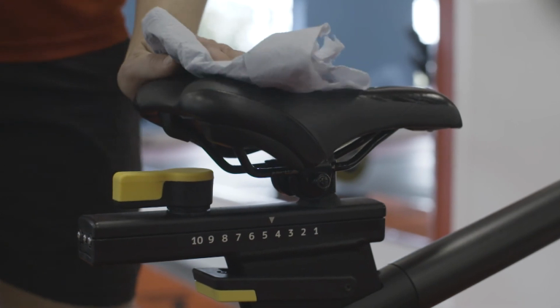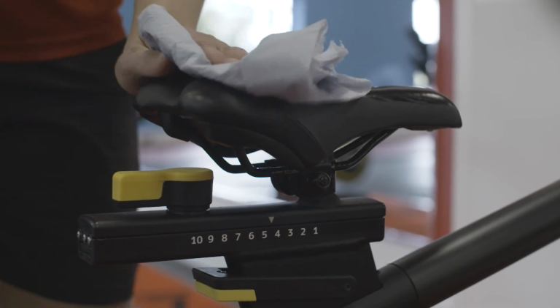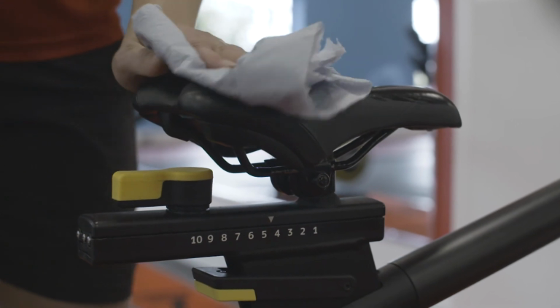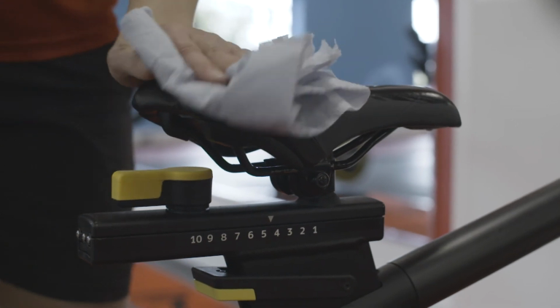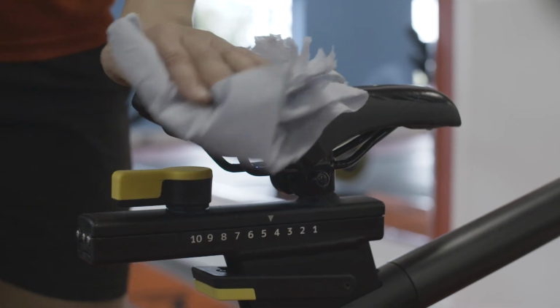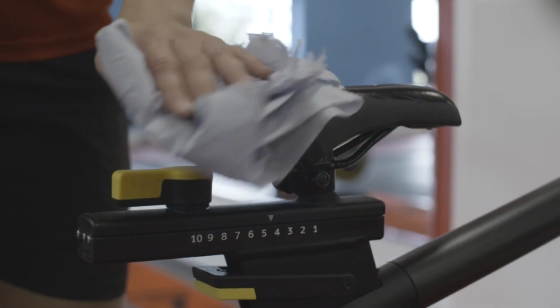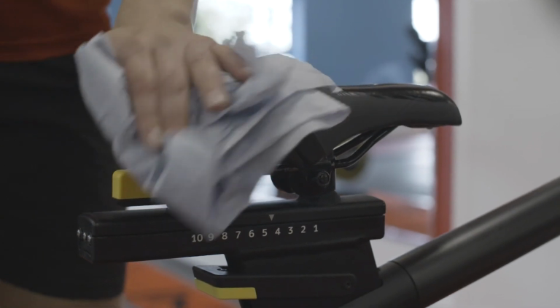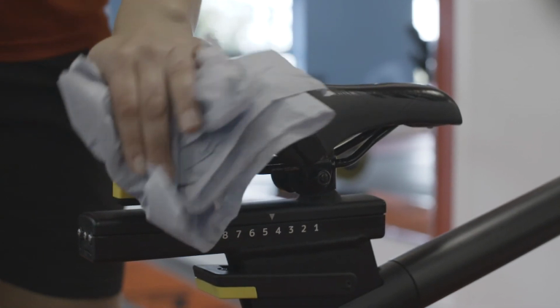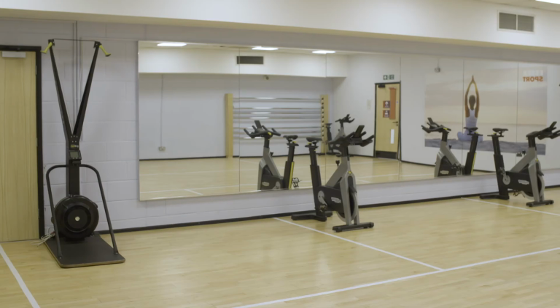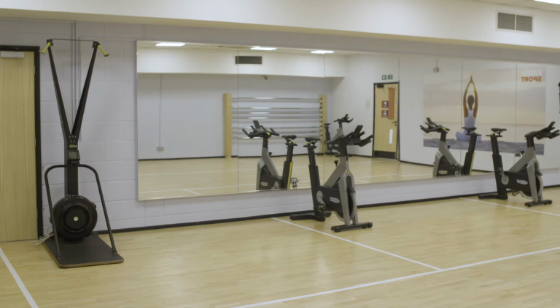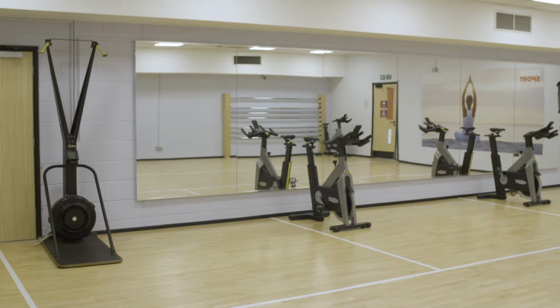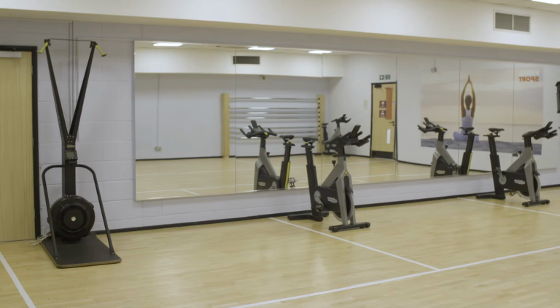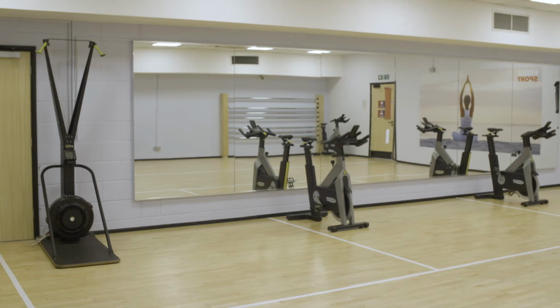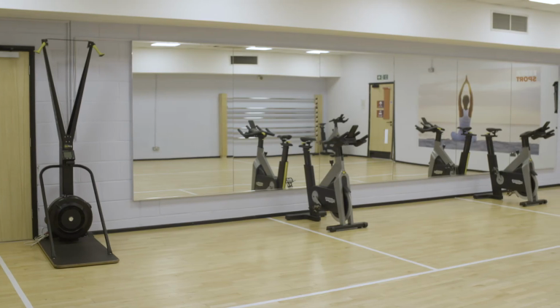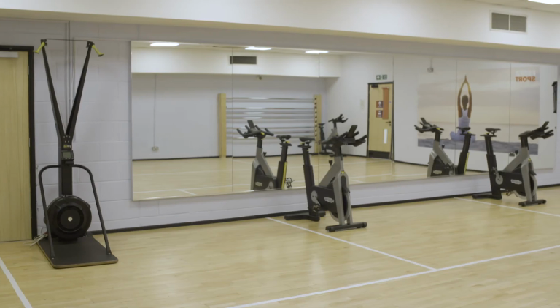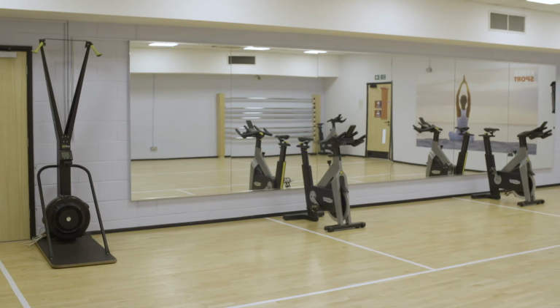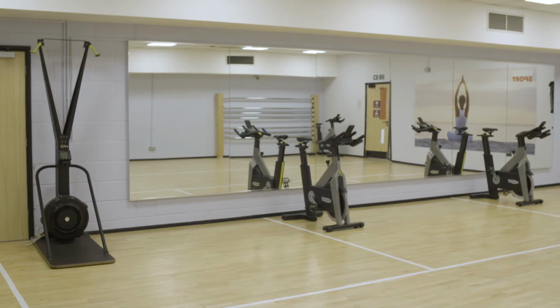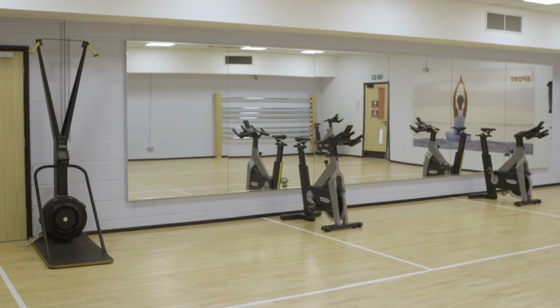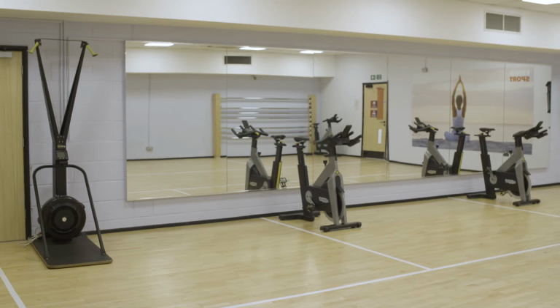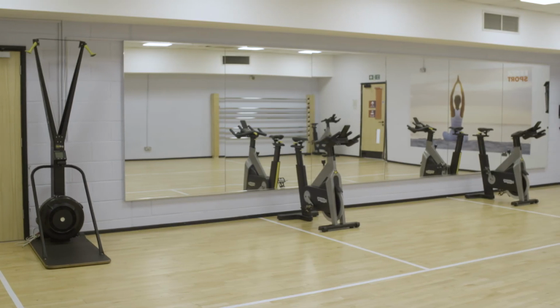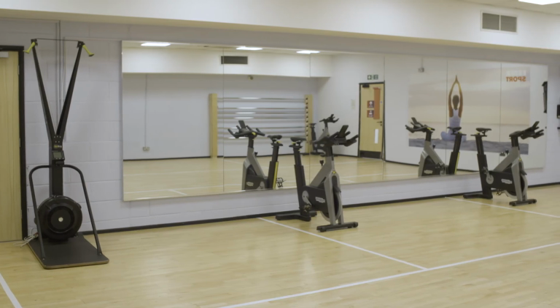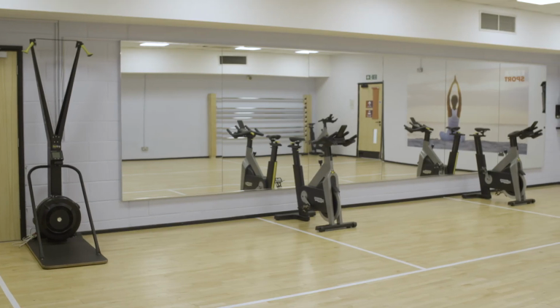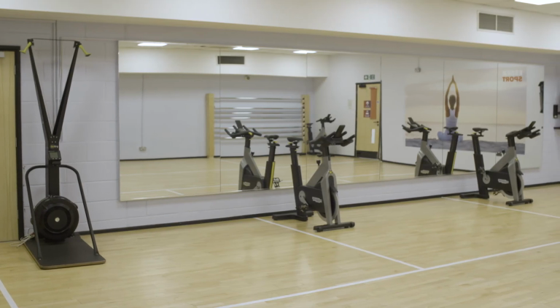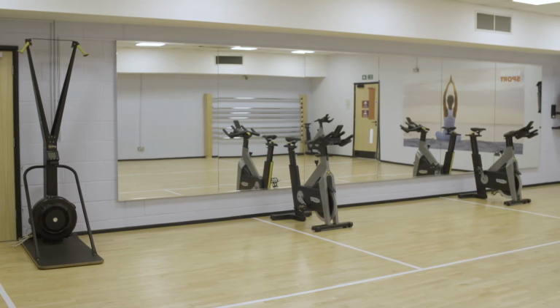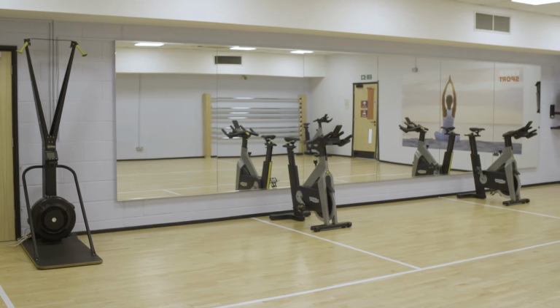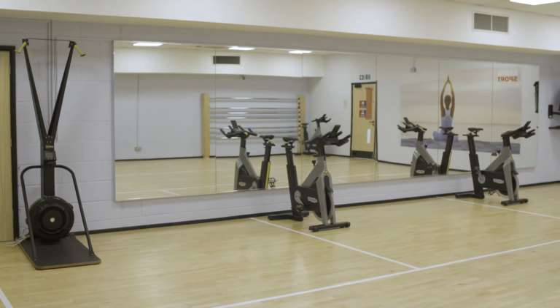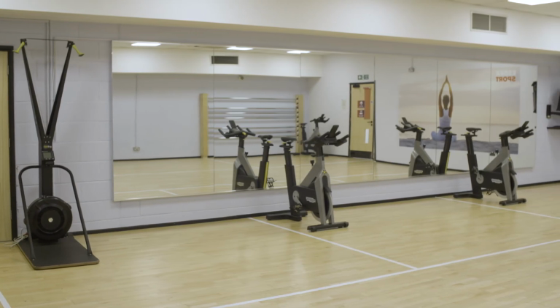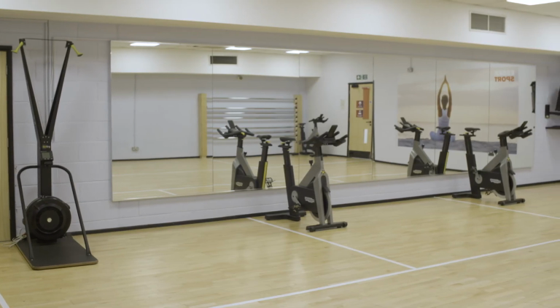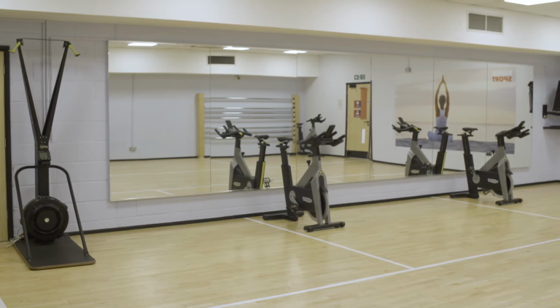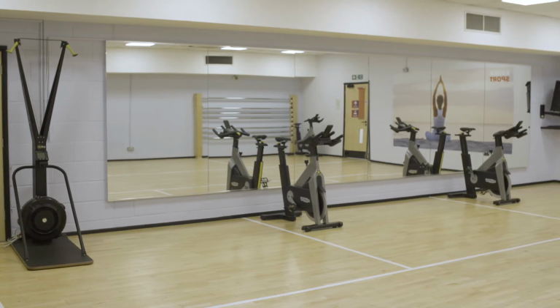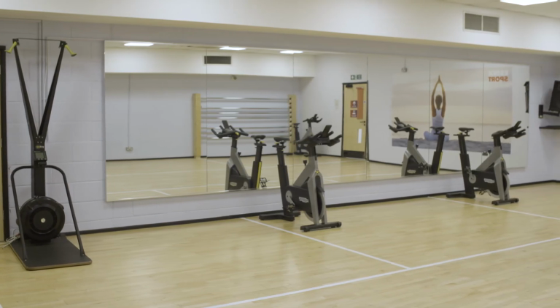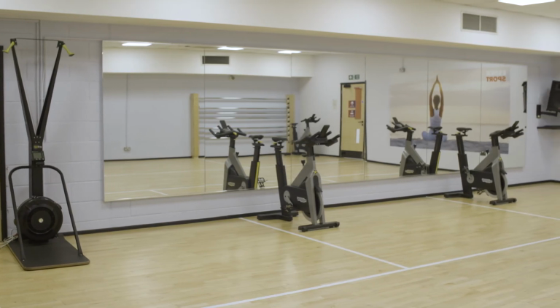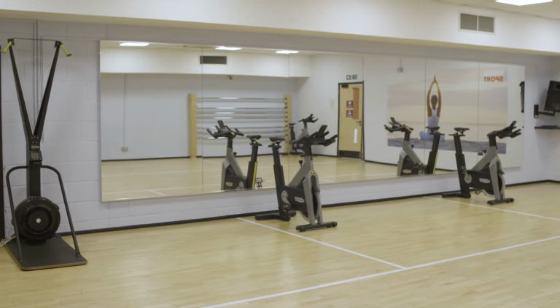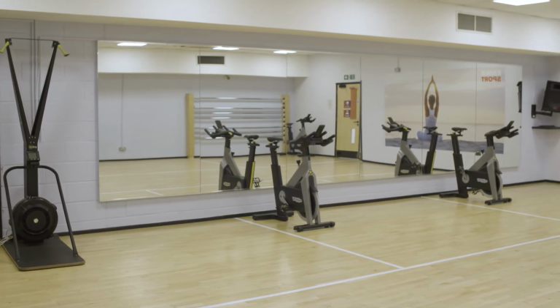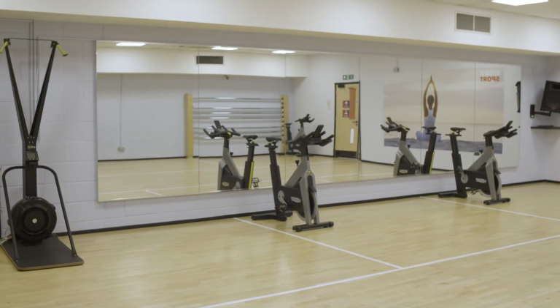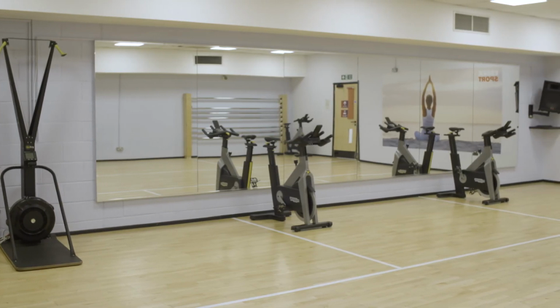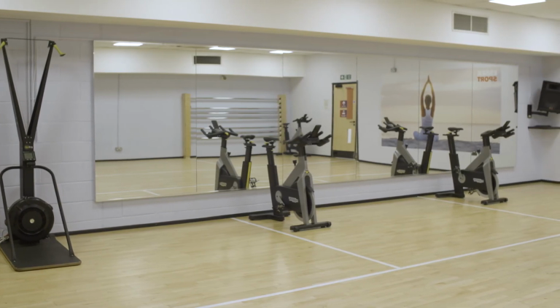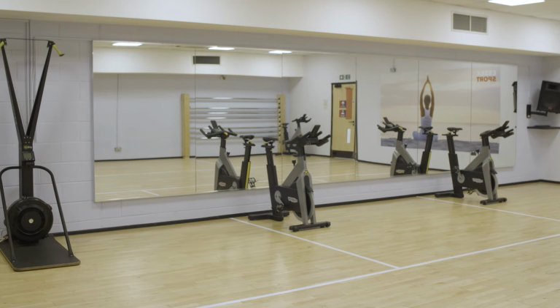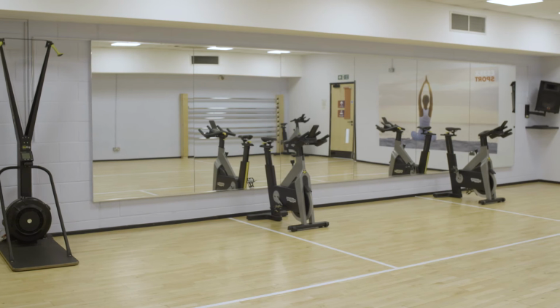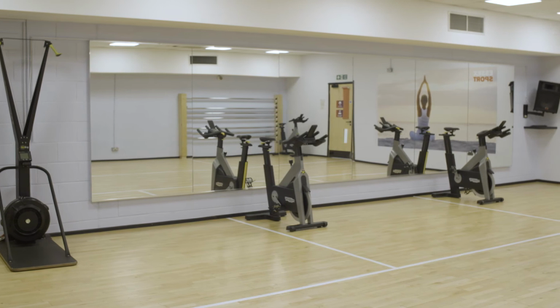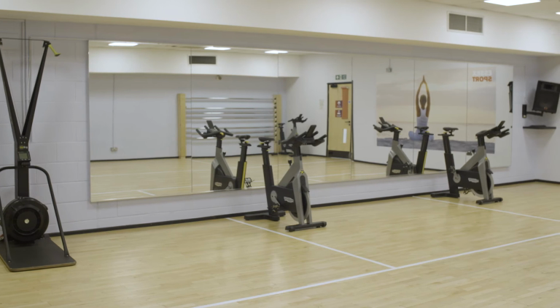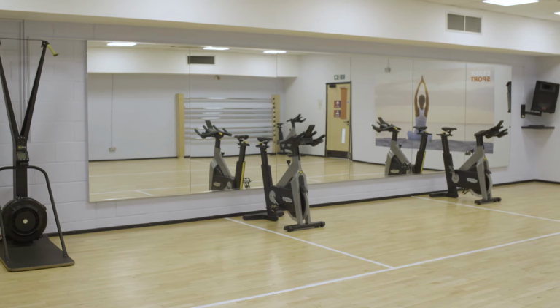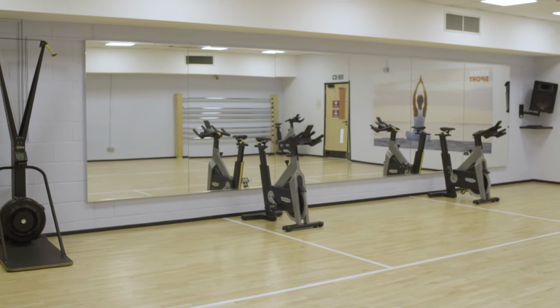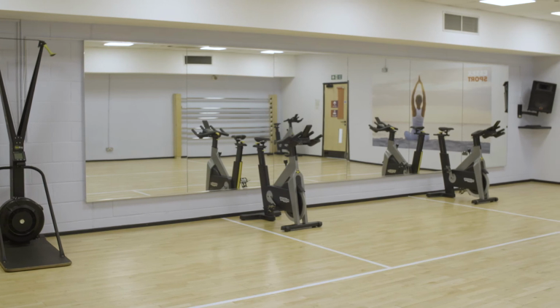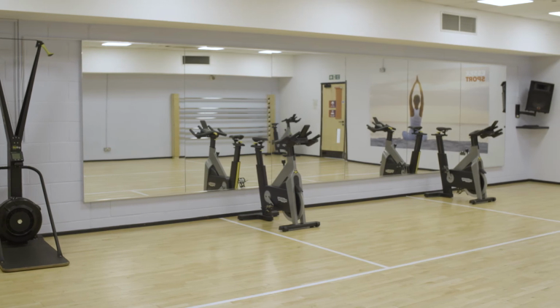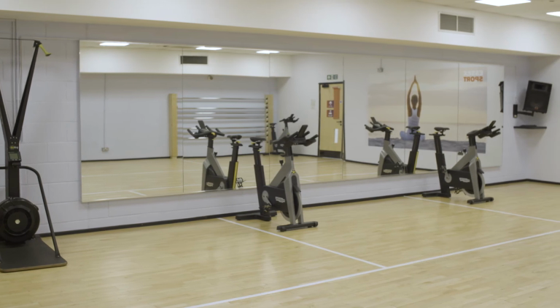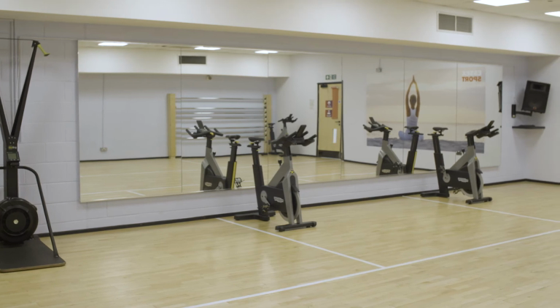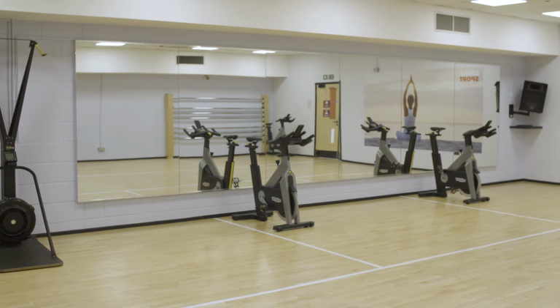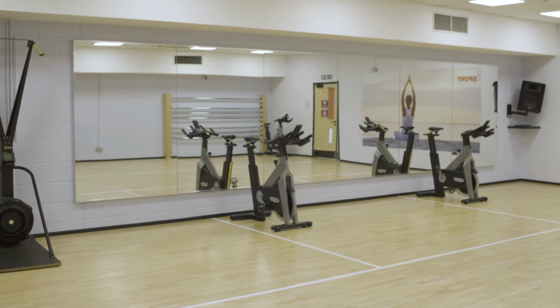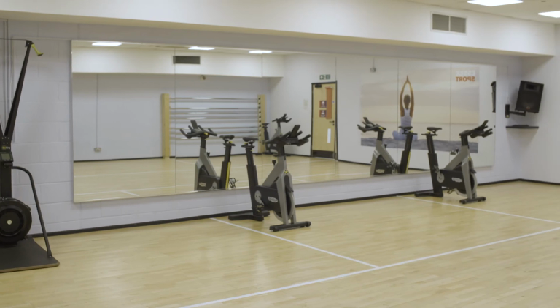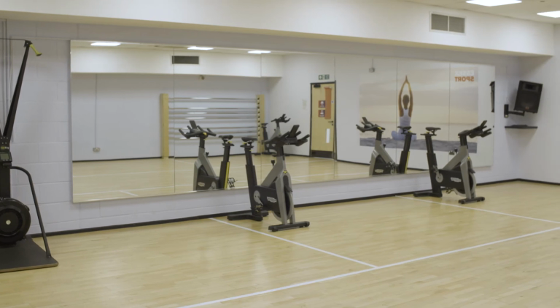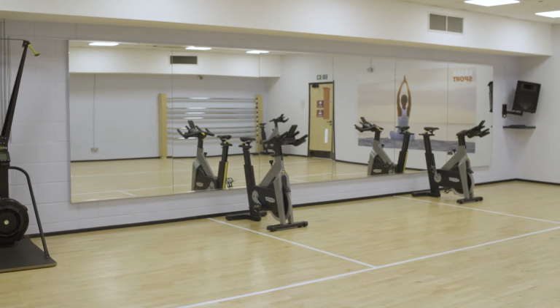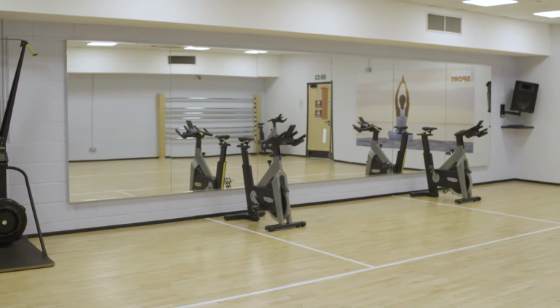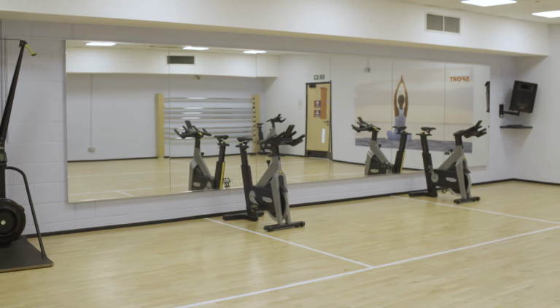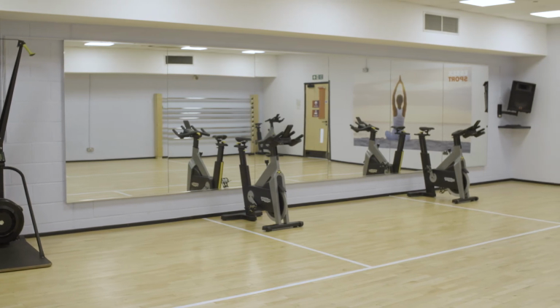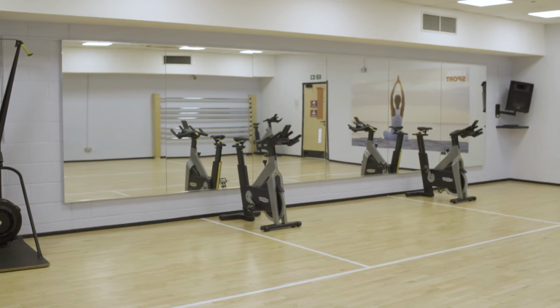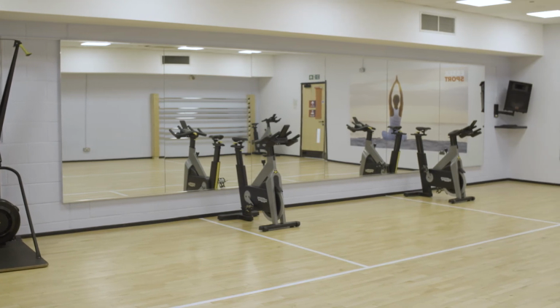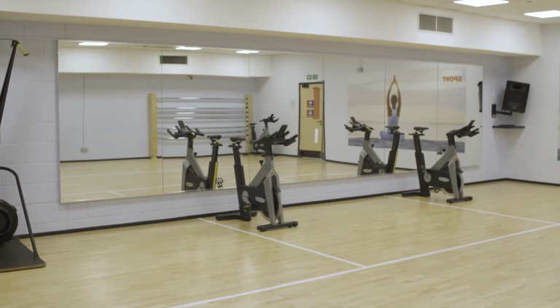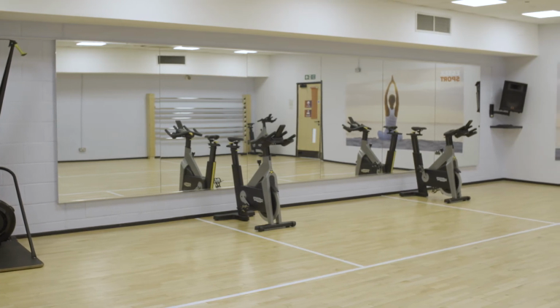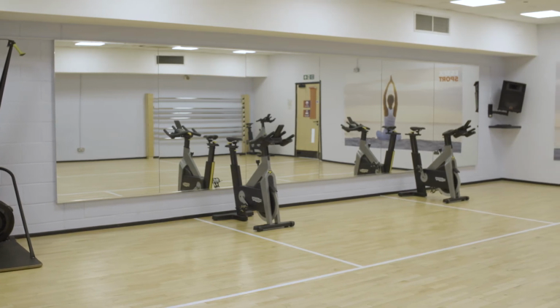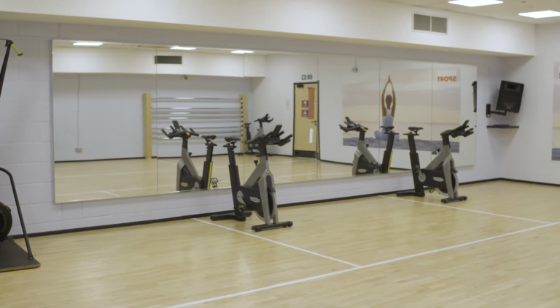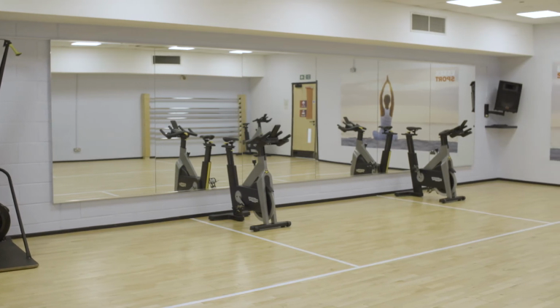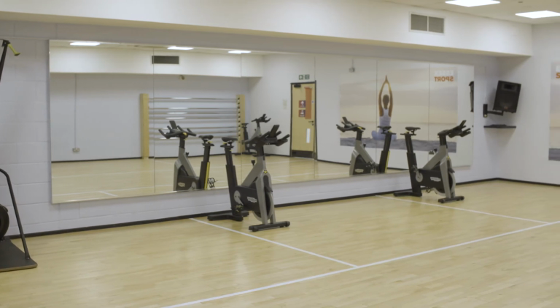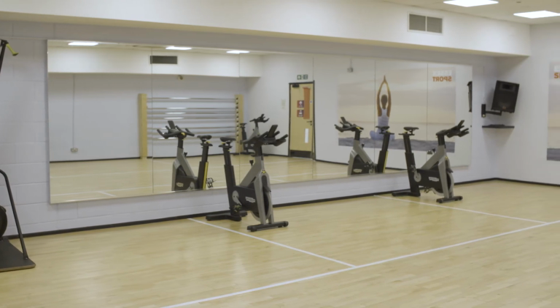If you have booked a functional session, a member of the gym team will take you upstairs to the studio and assign you your exercise space.